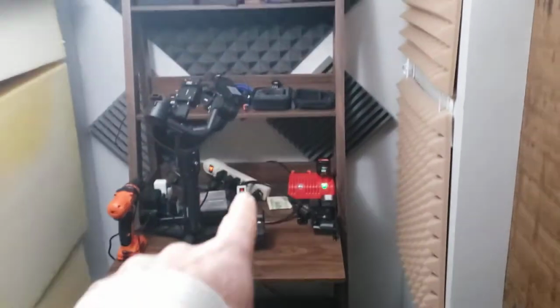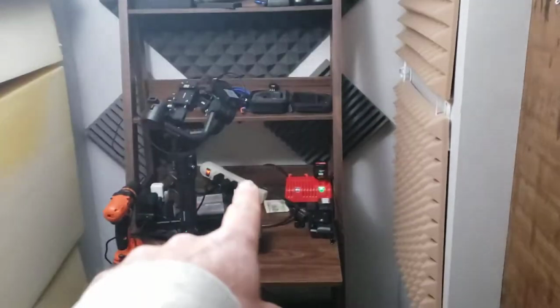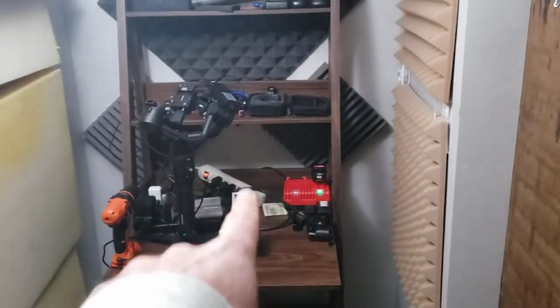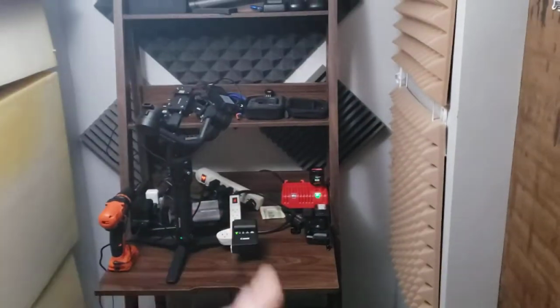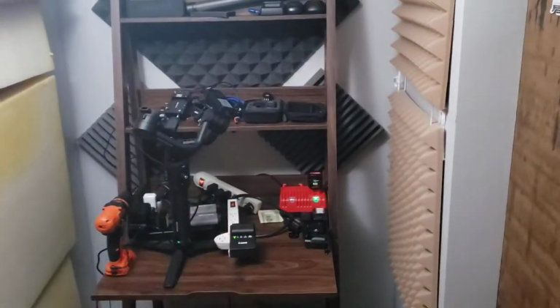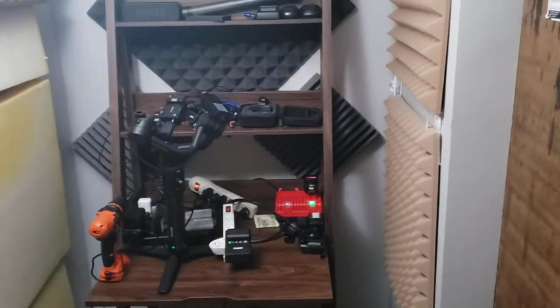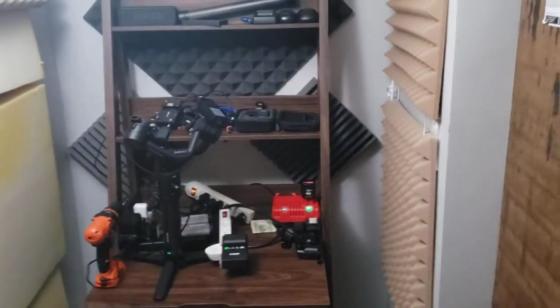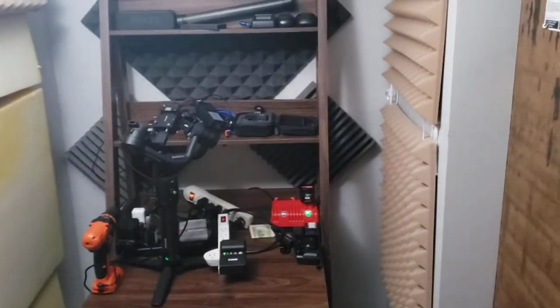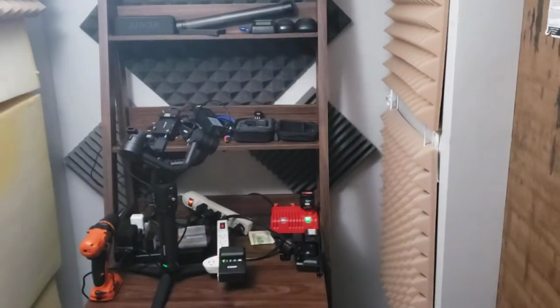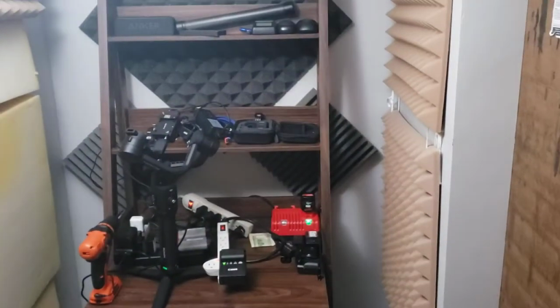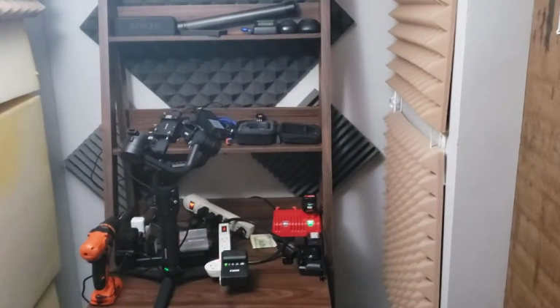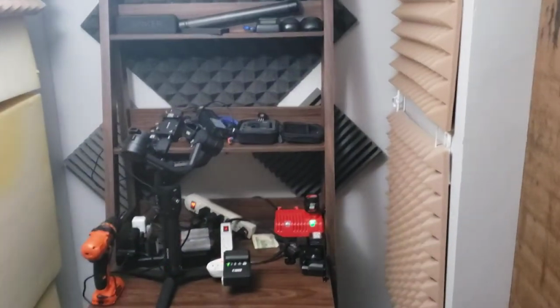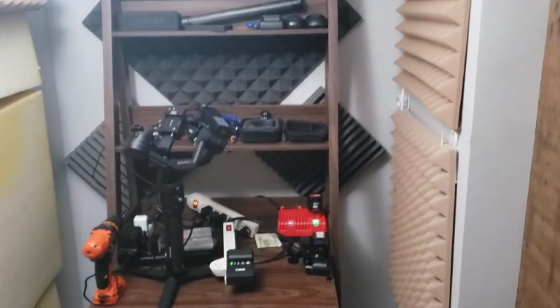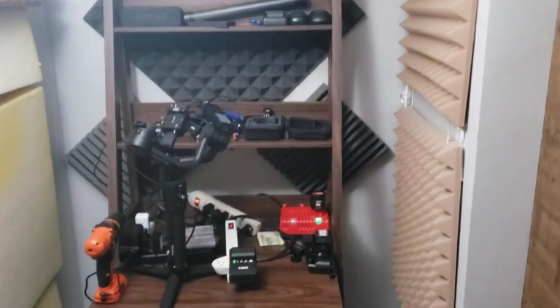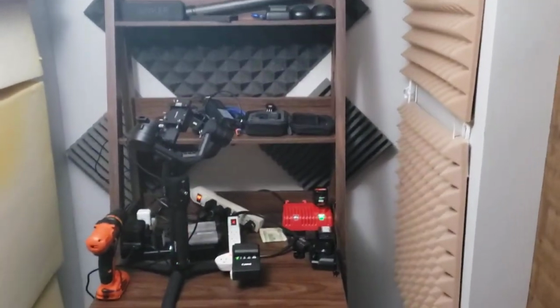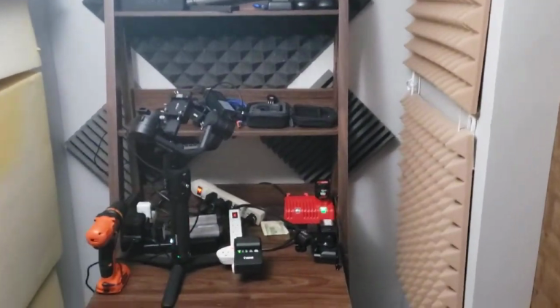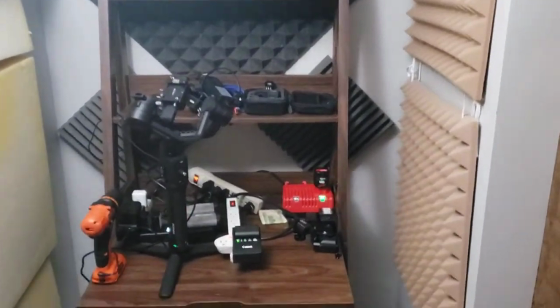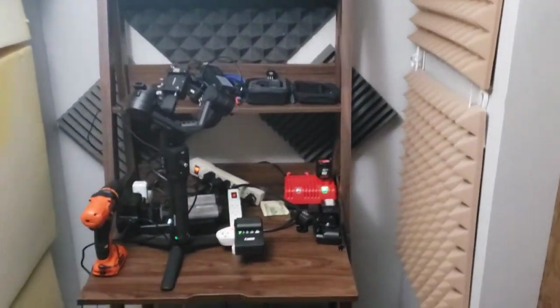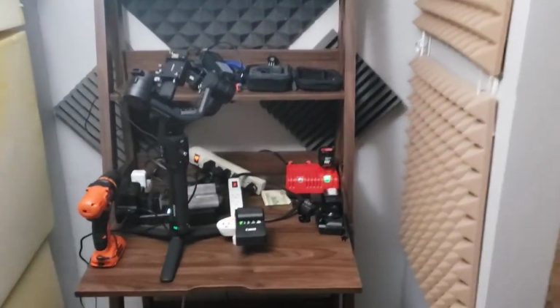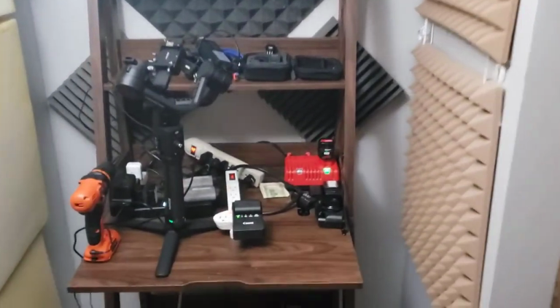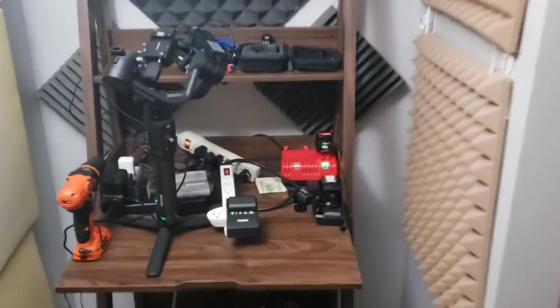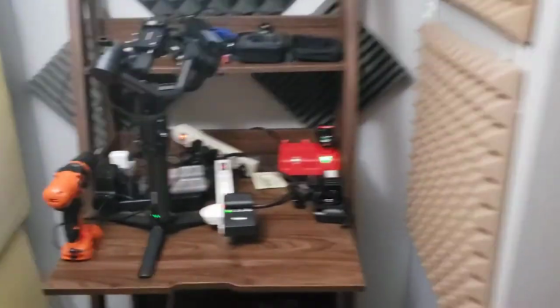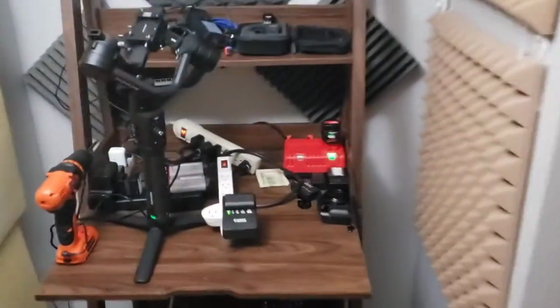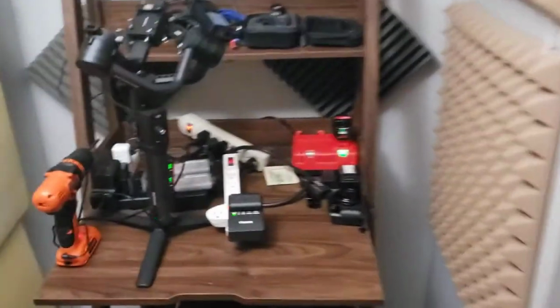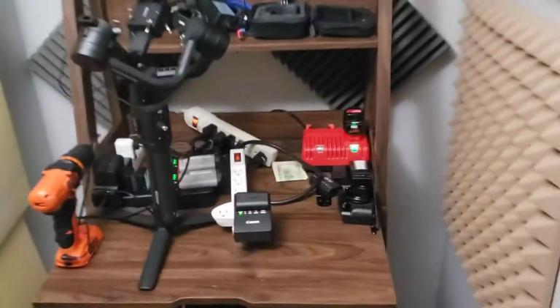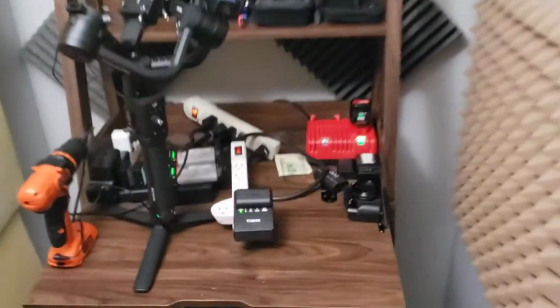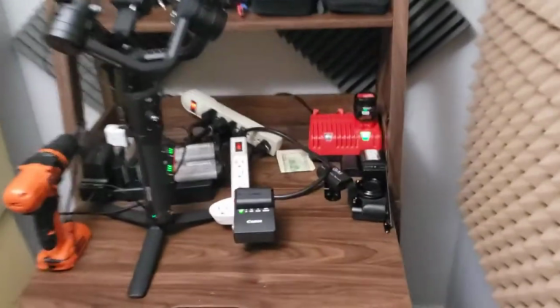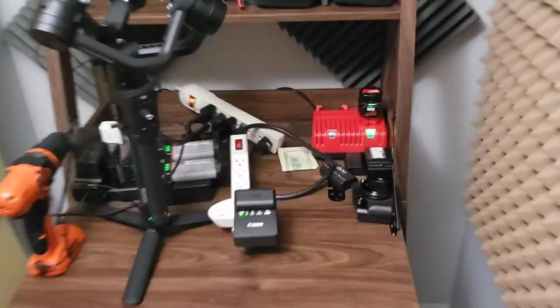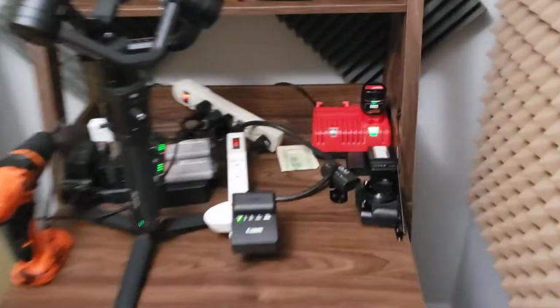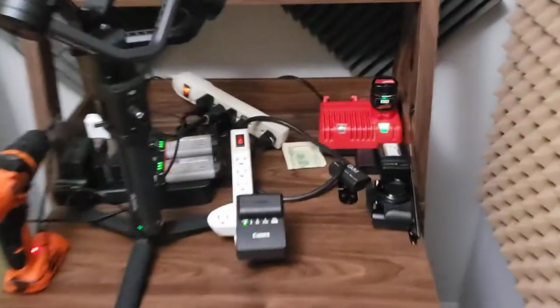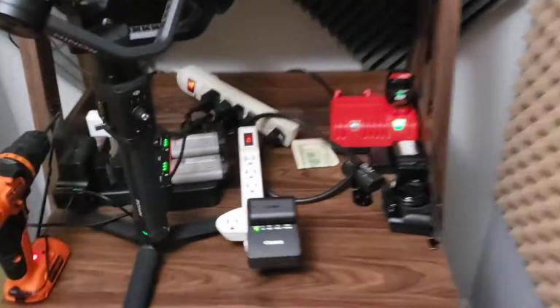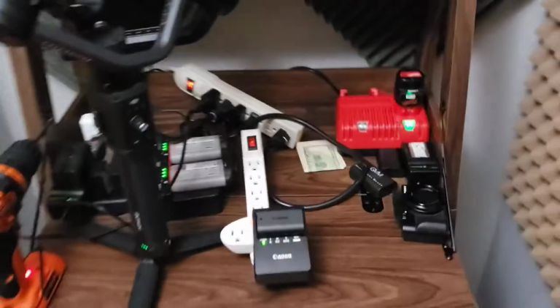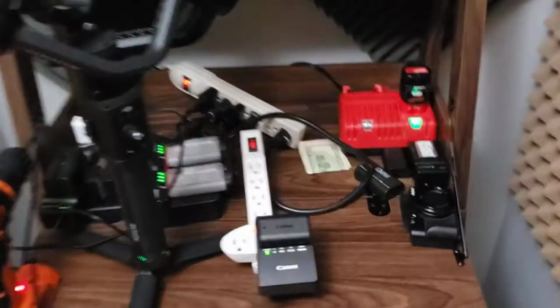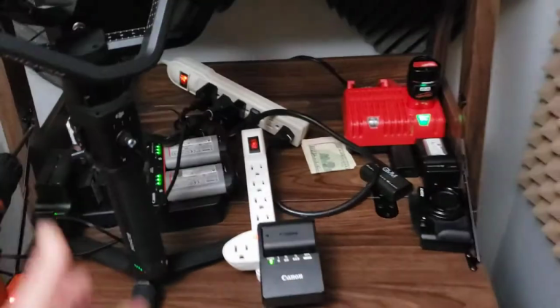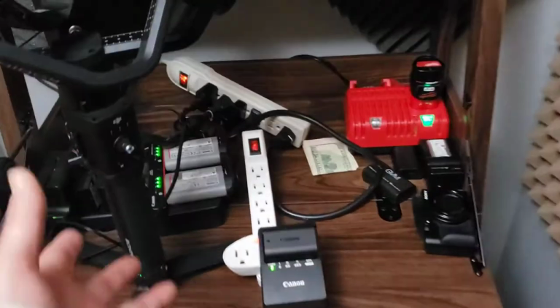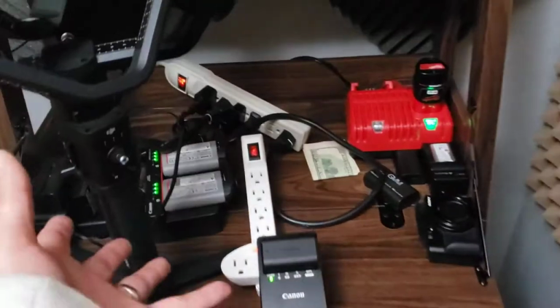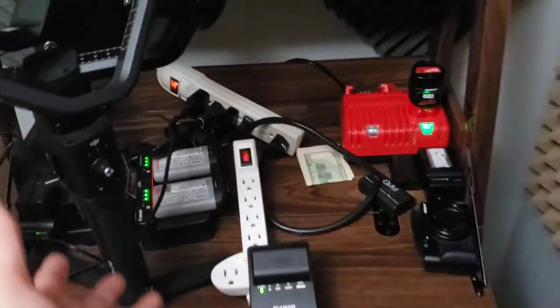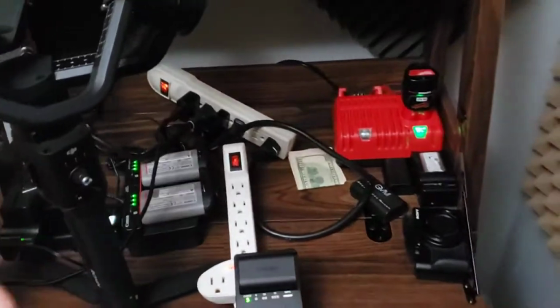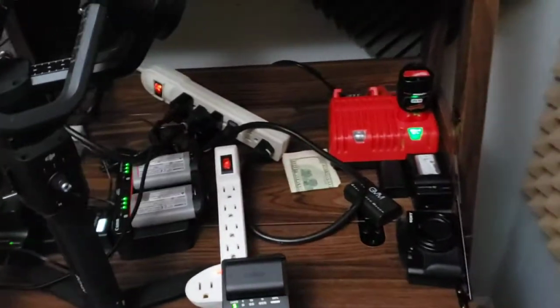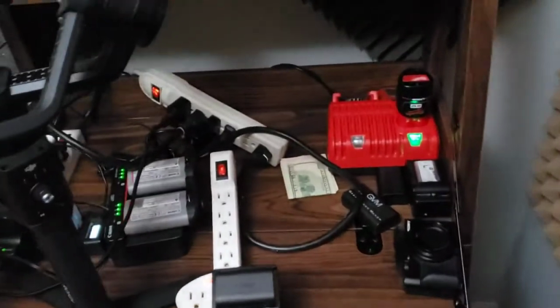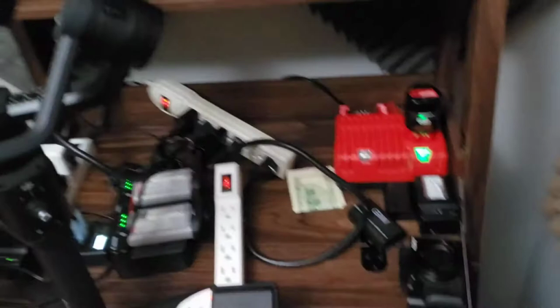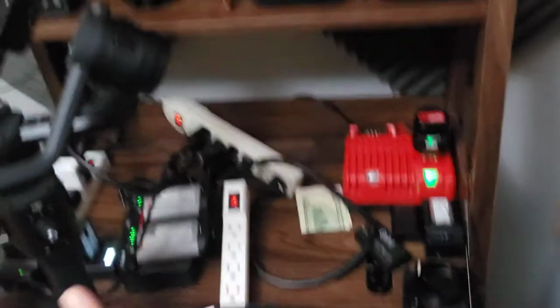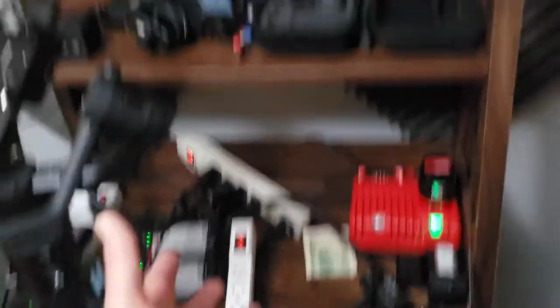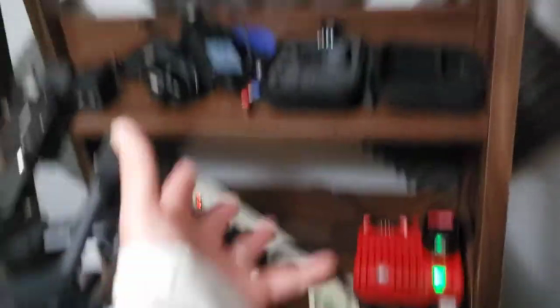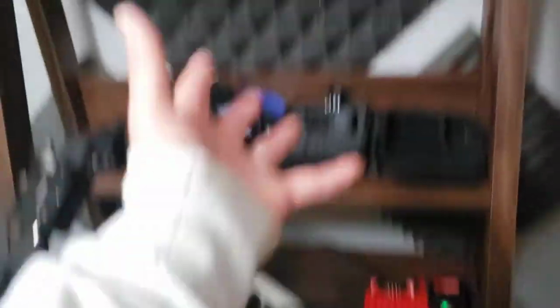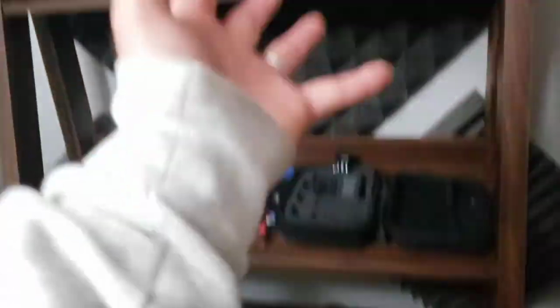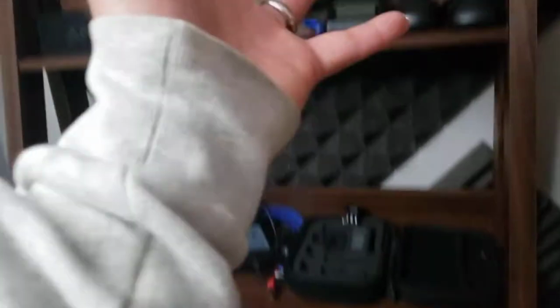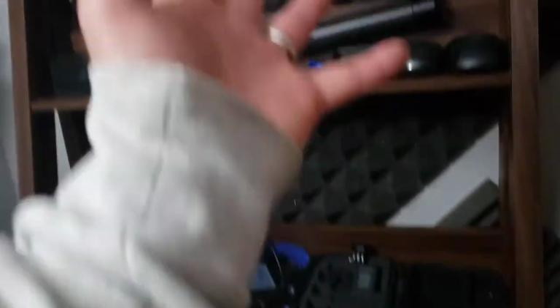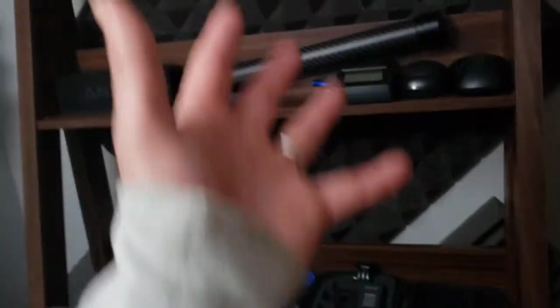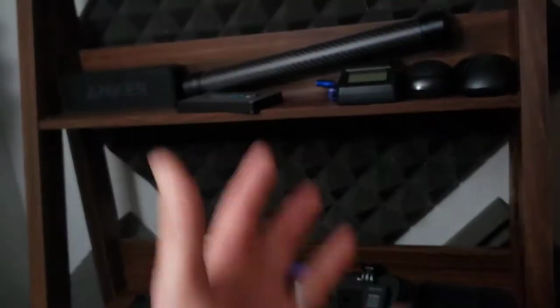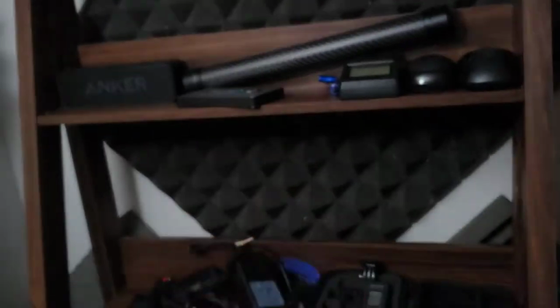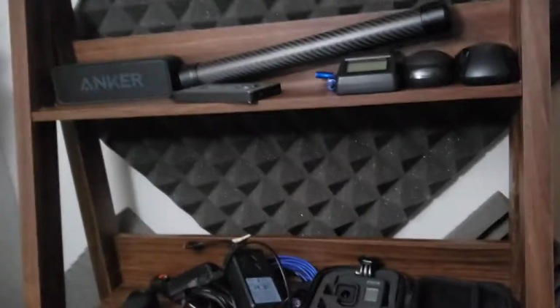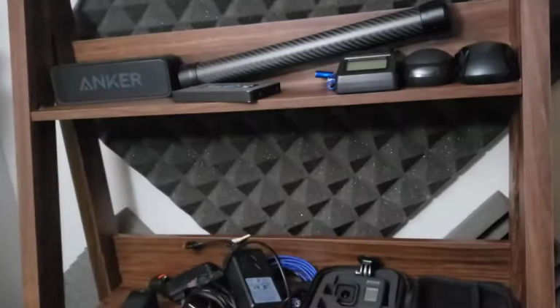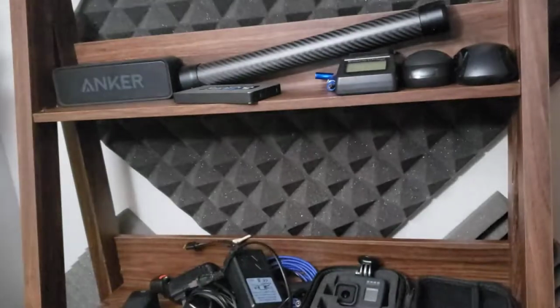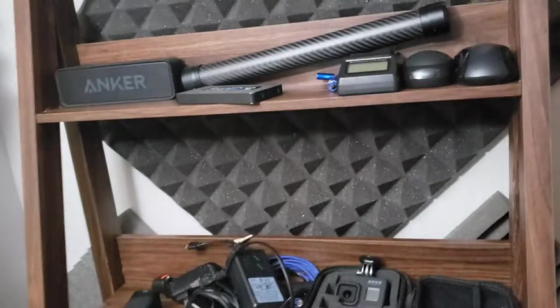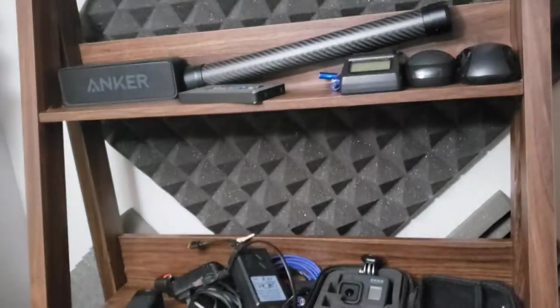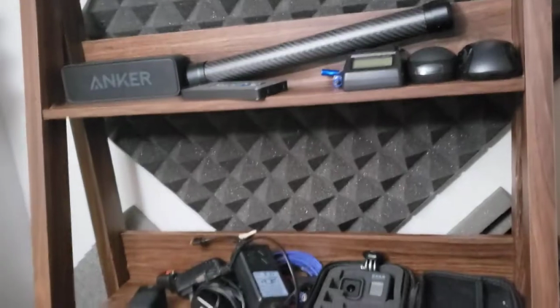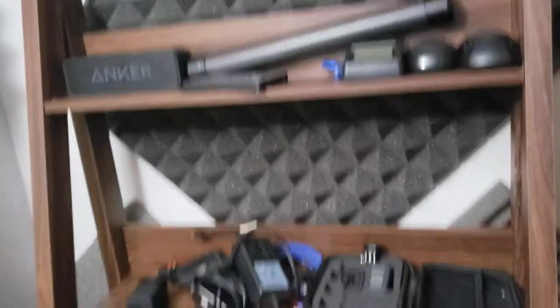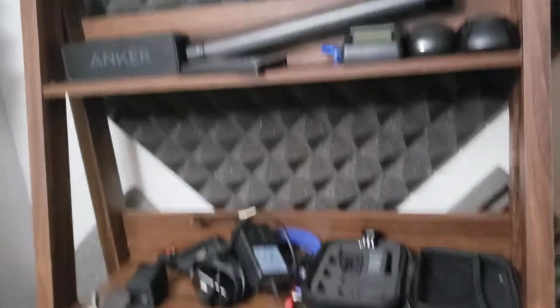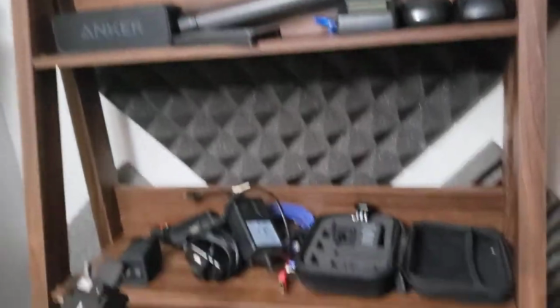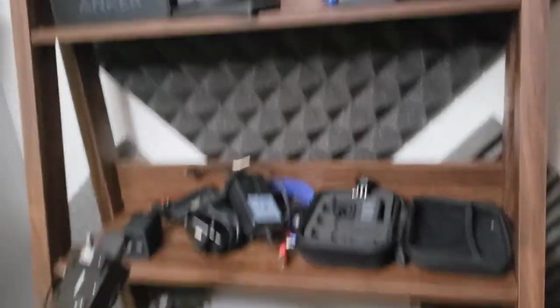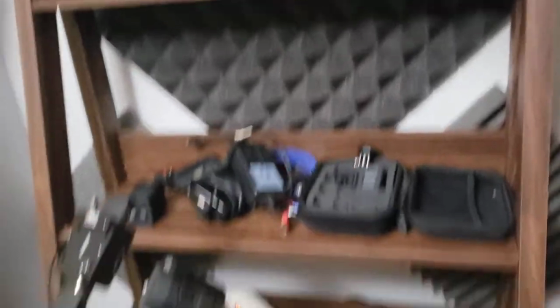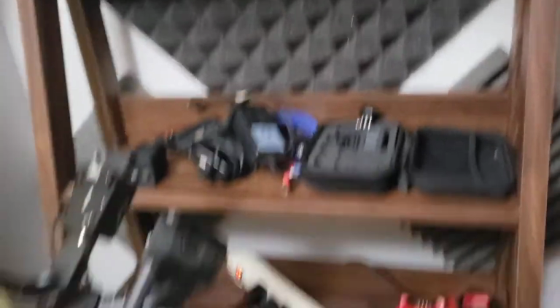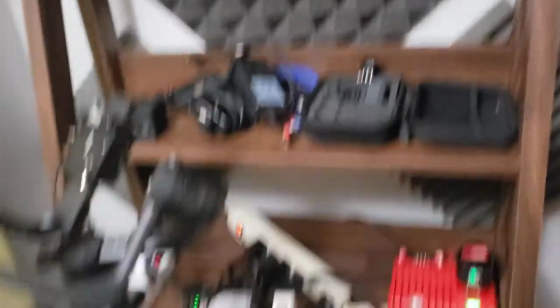Create your own charging station. If you're a videographer, a content creator, or somebody who has a lot of electric devices, this is for you.